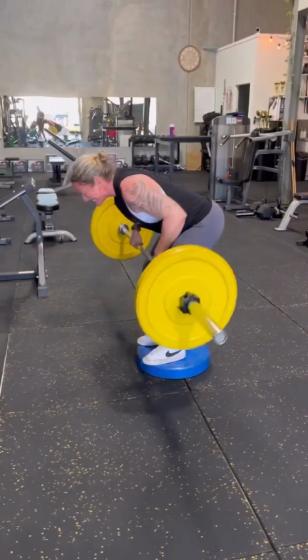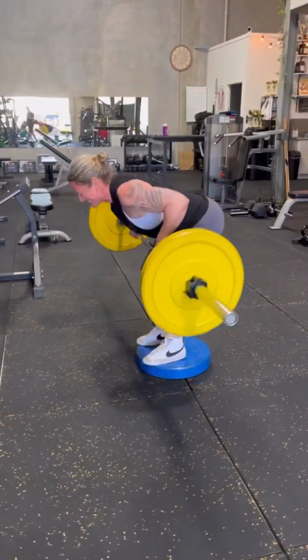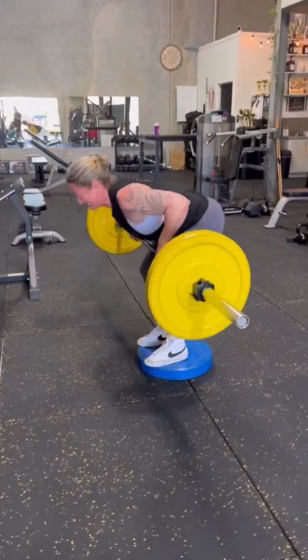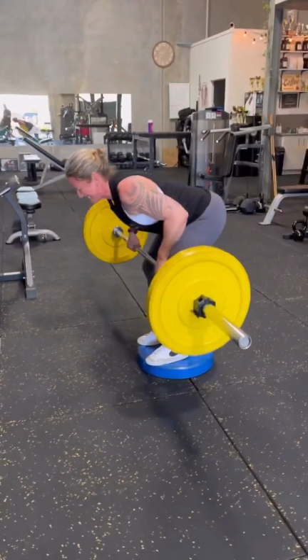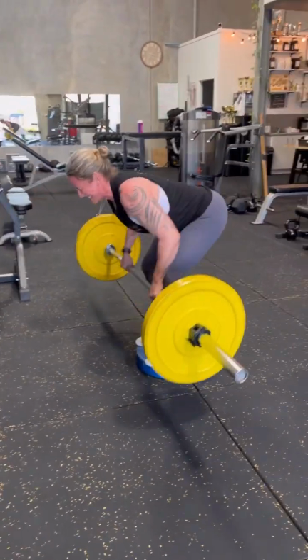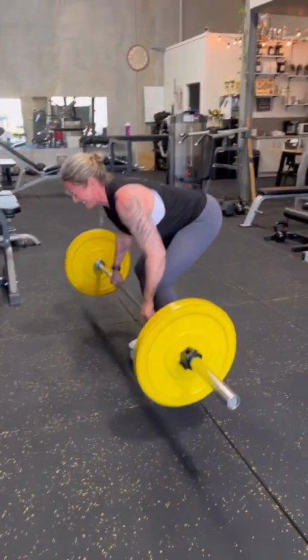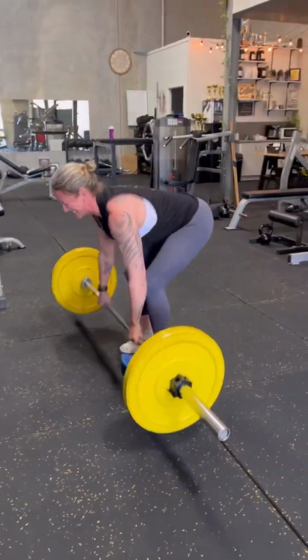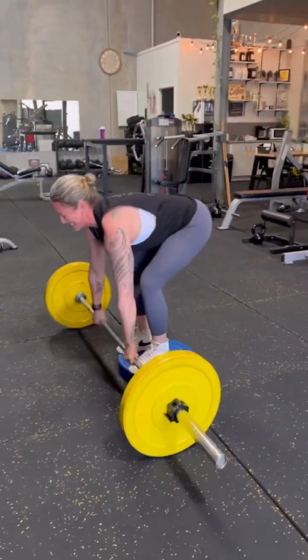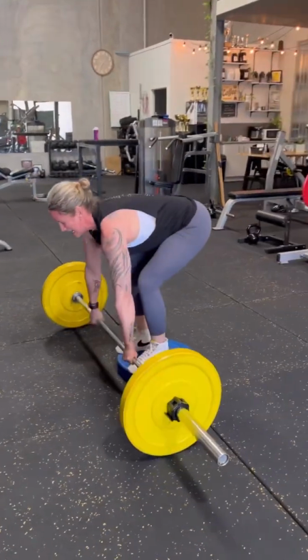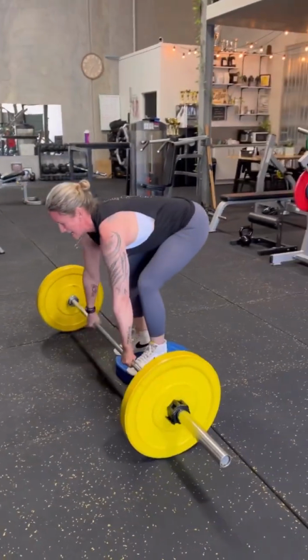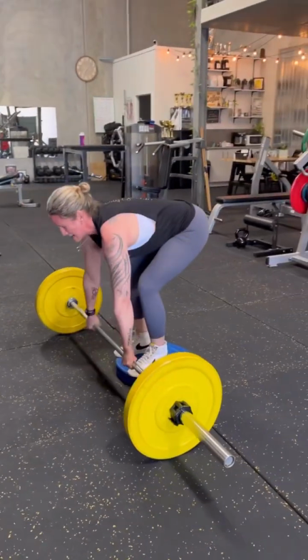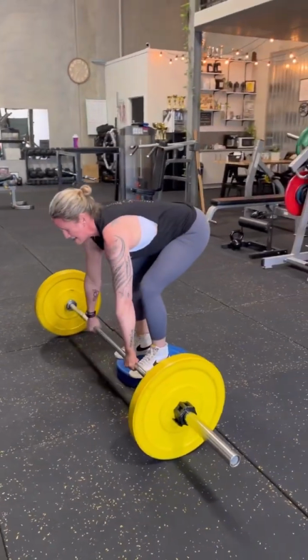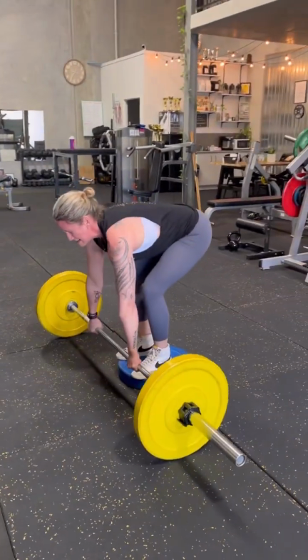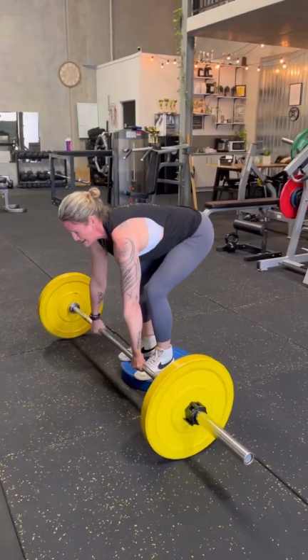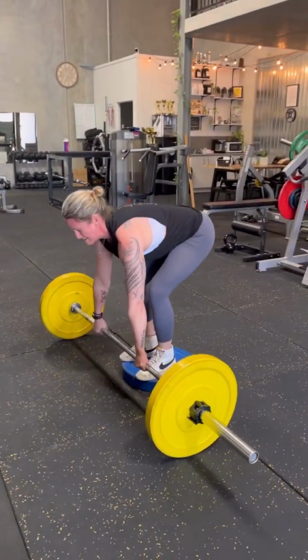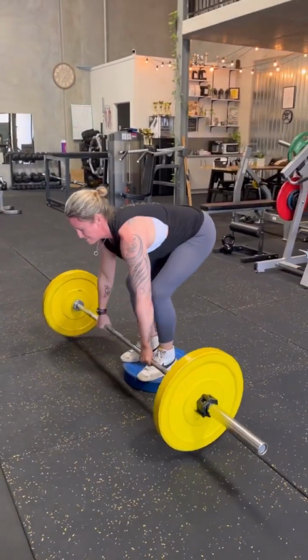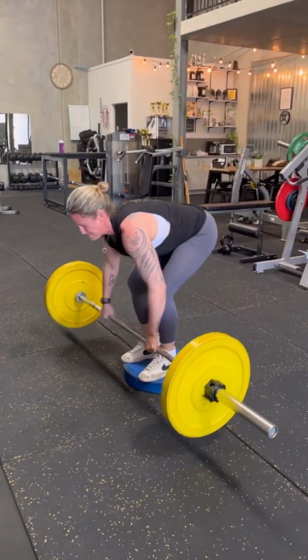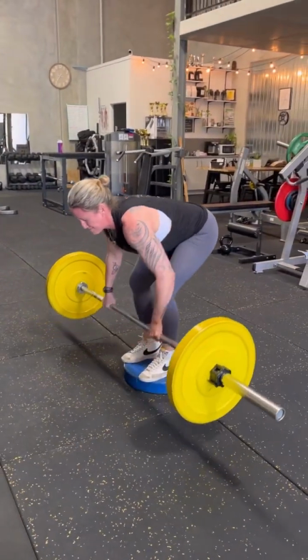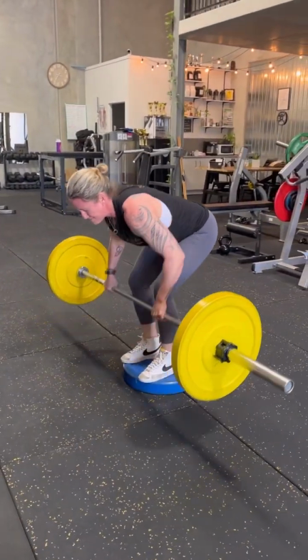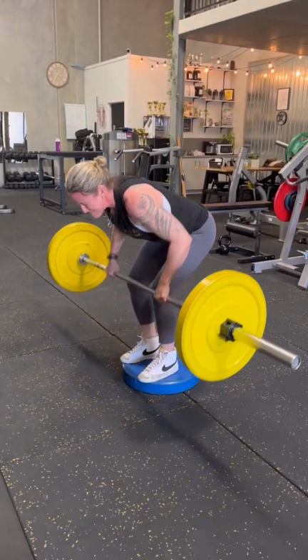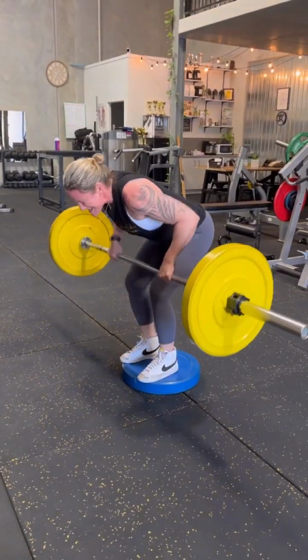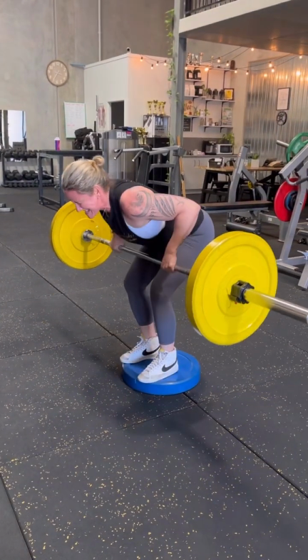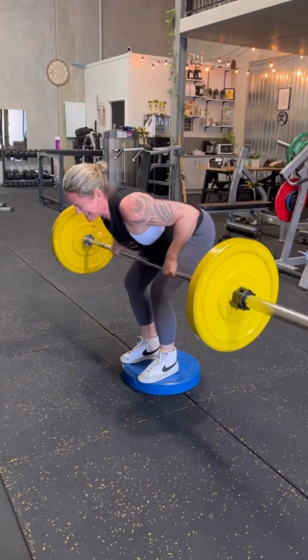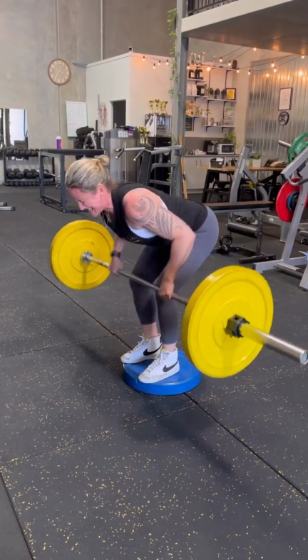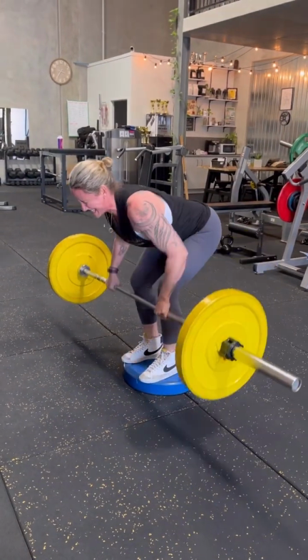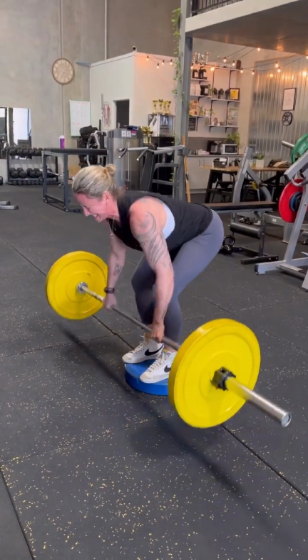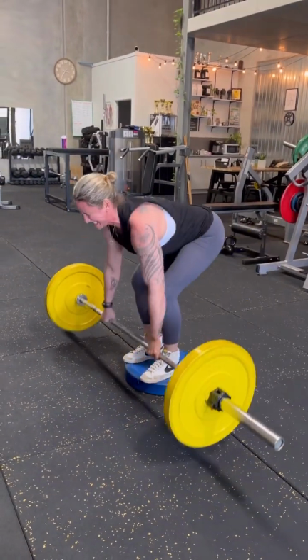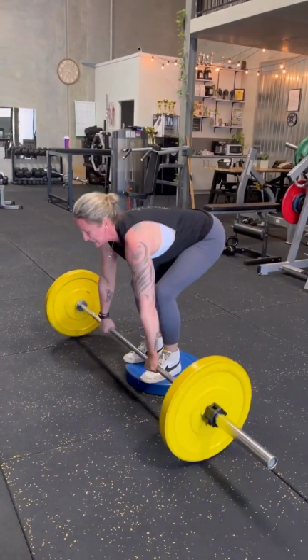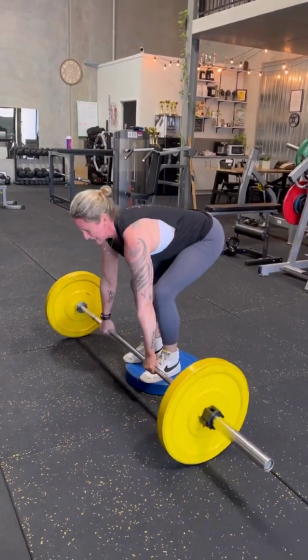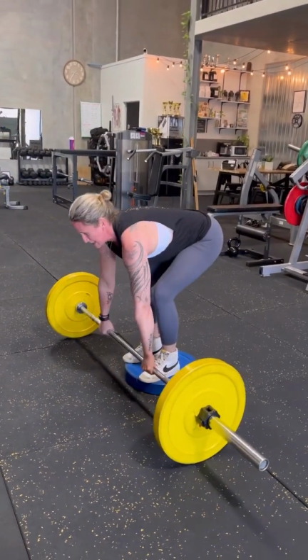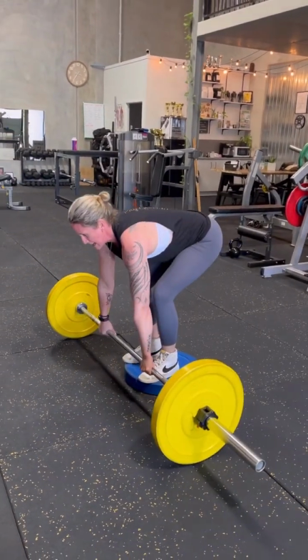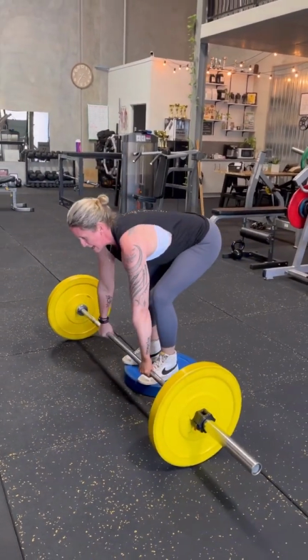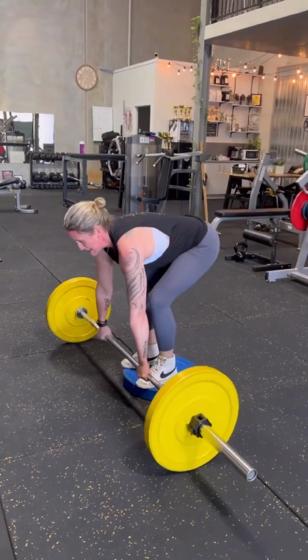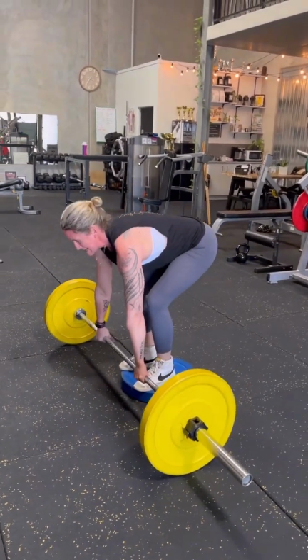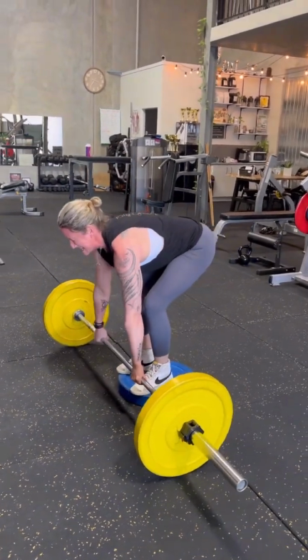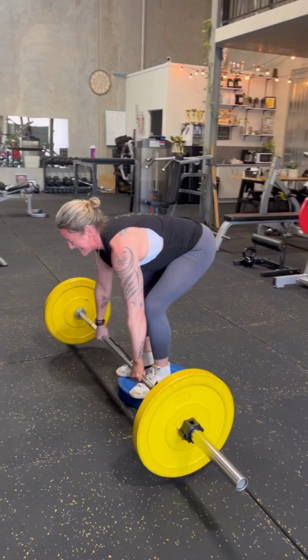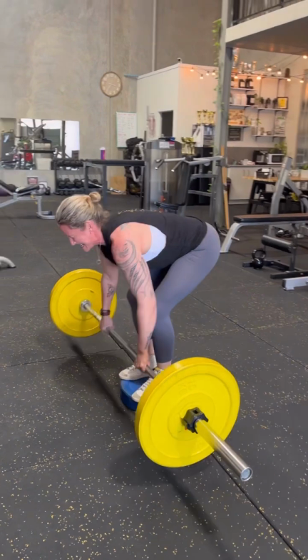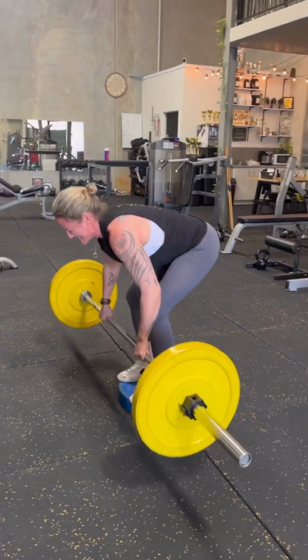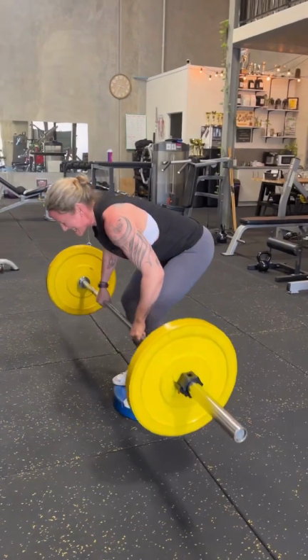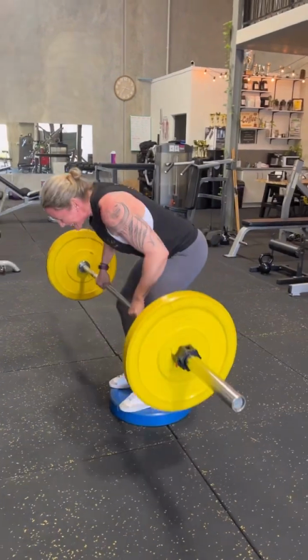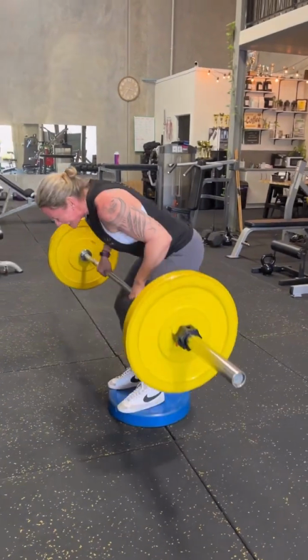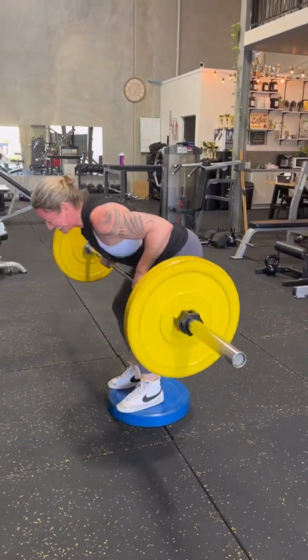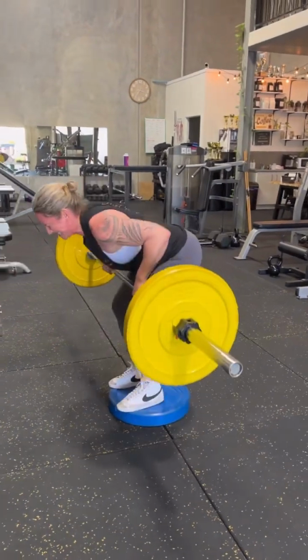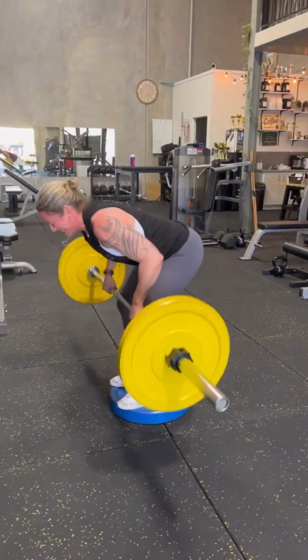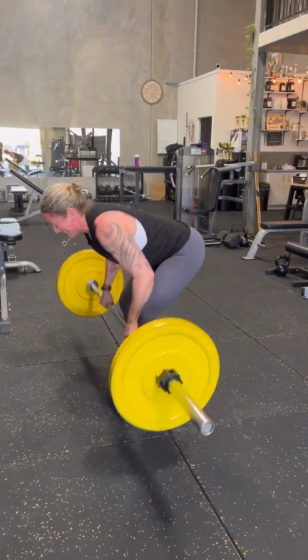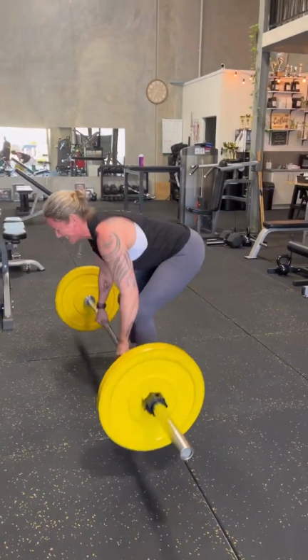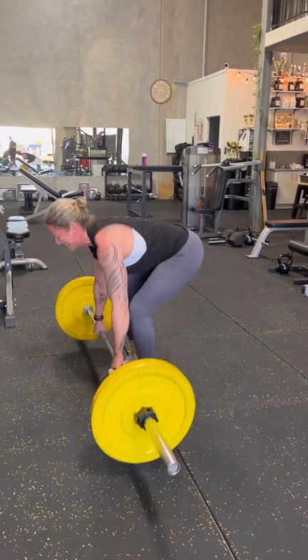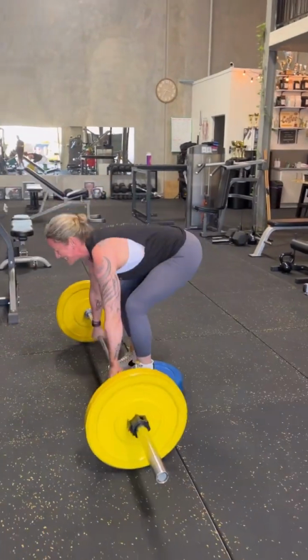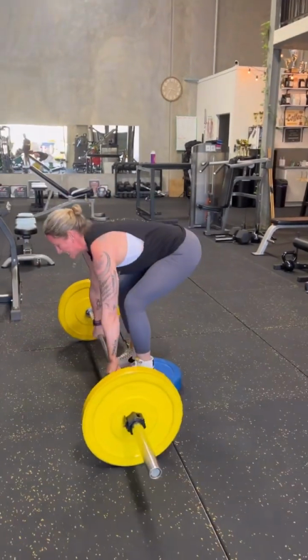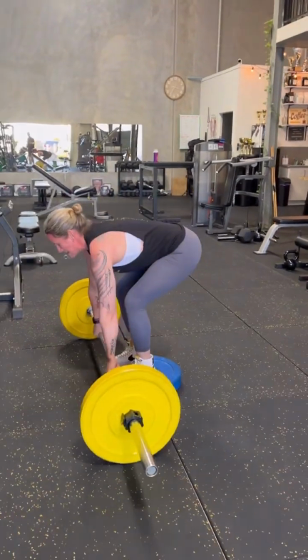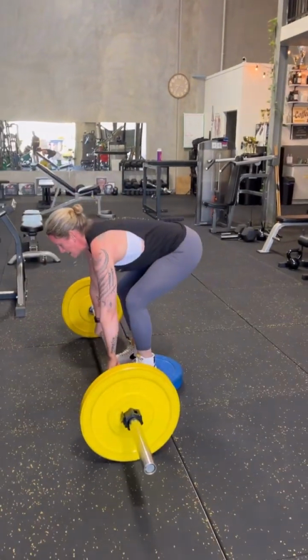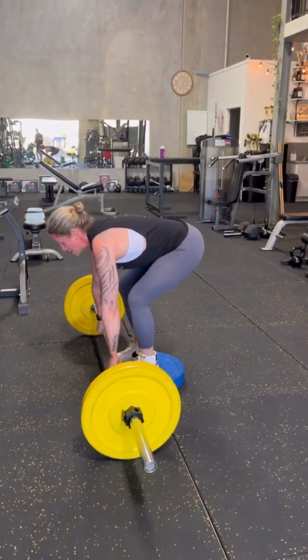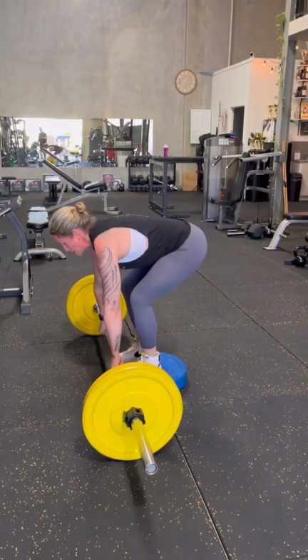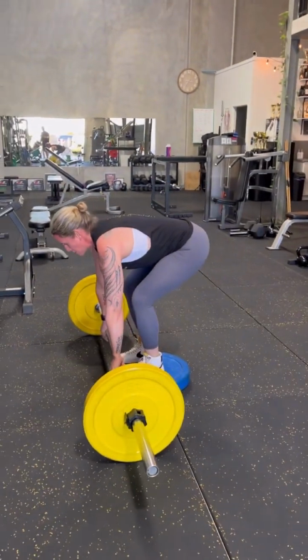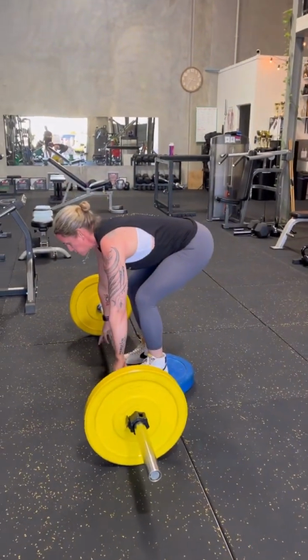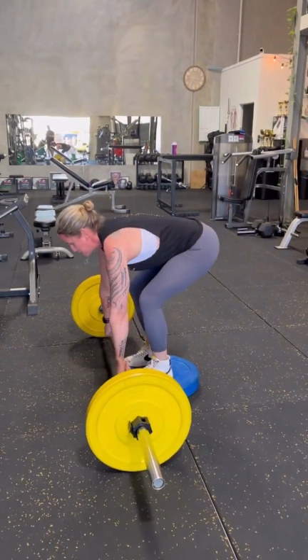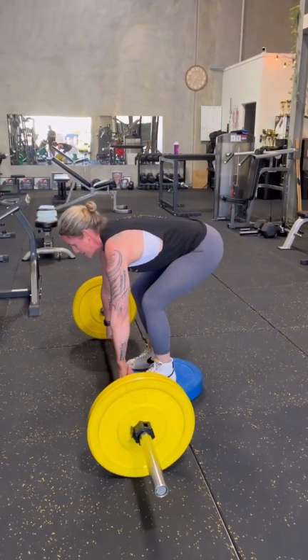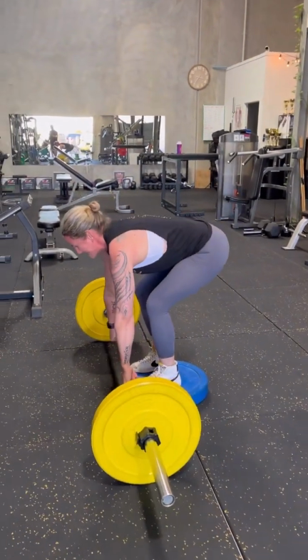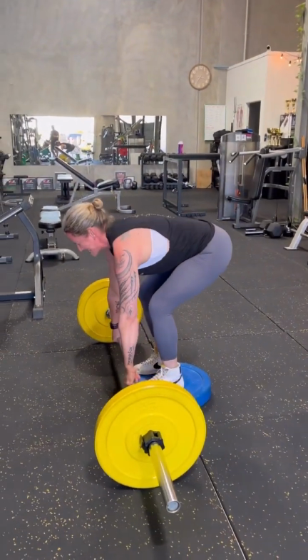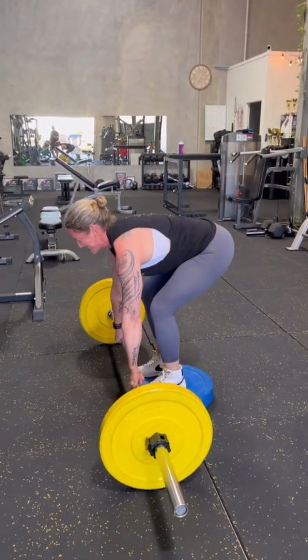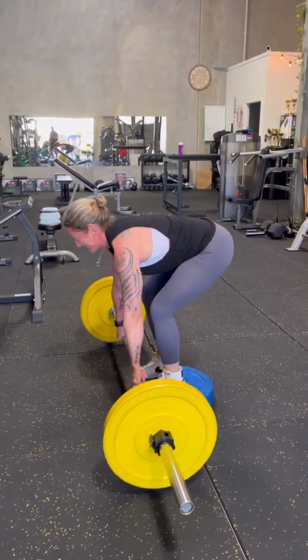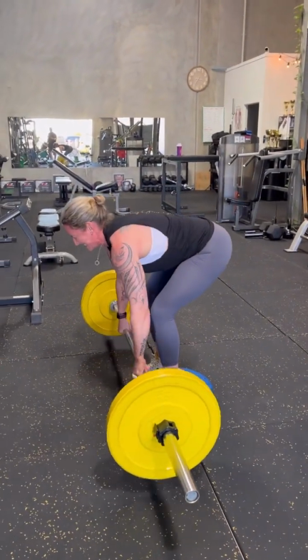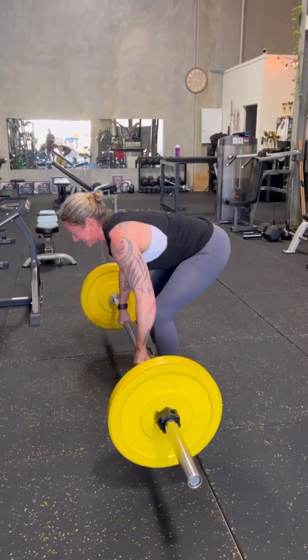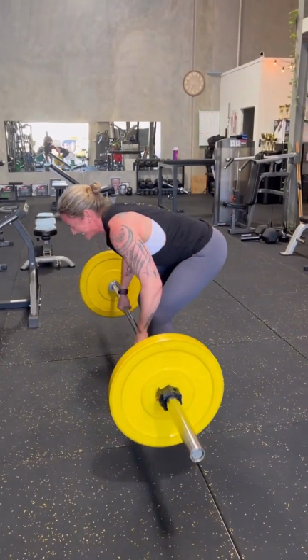Three, and again, let's go, up, four, set, squeeze, five. Chest forward at all times.